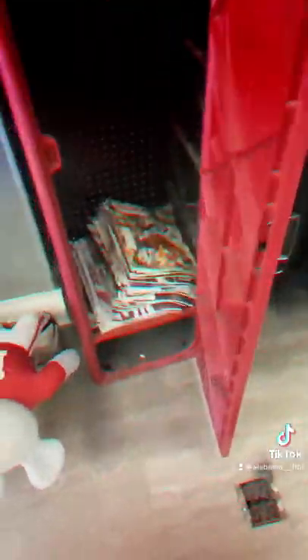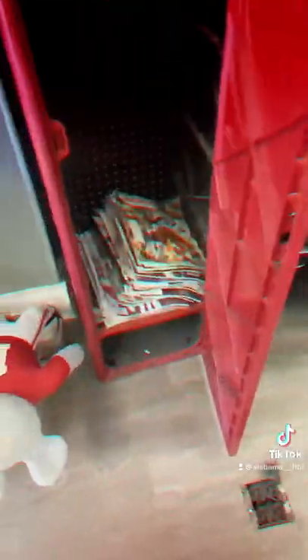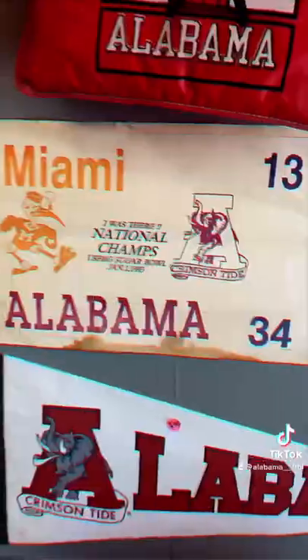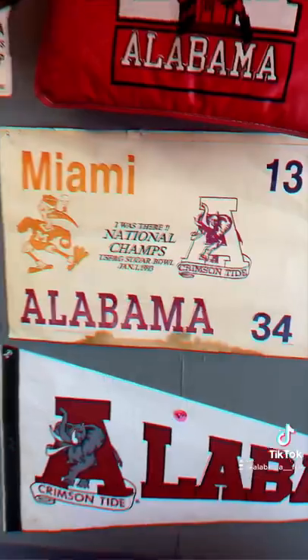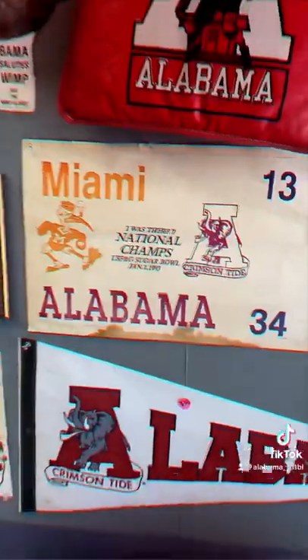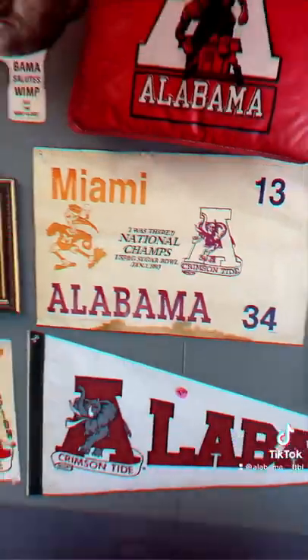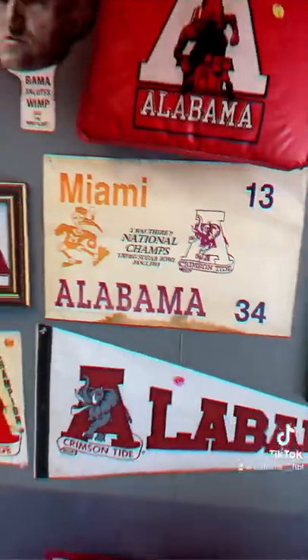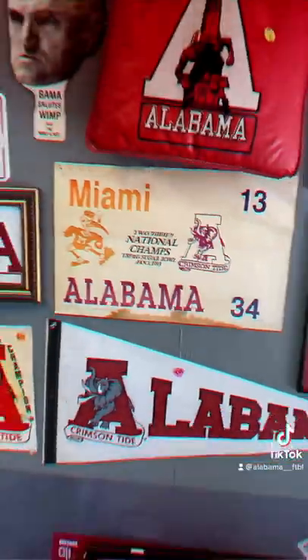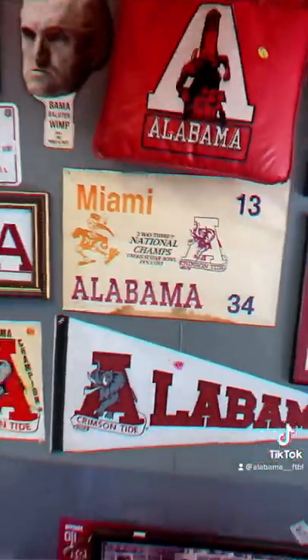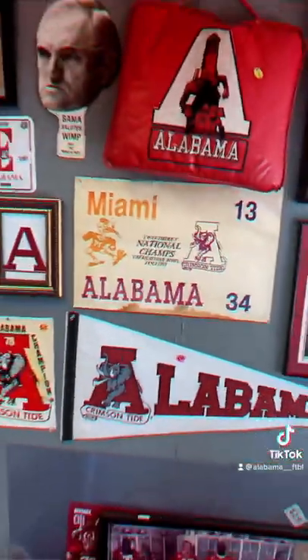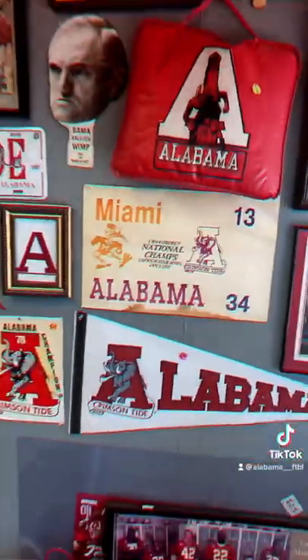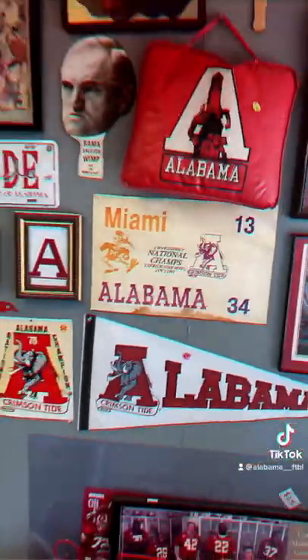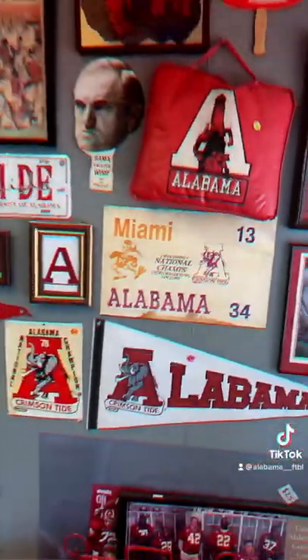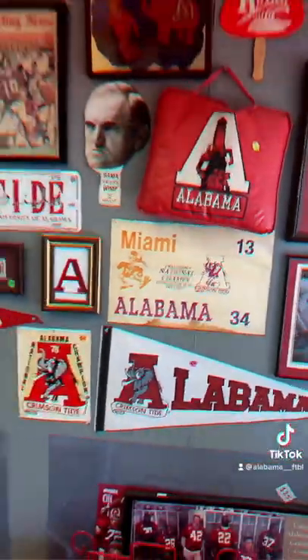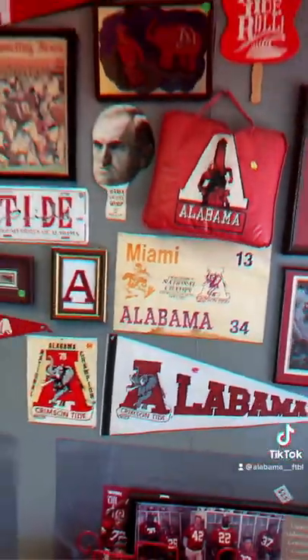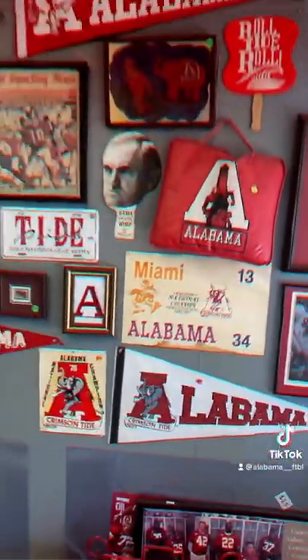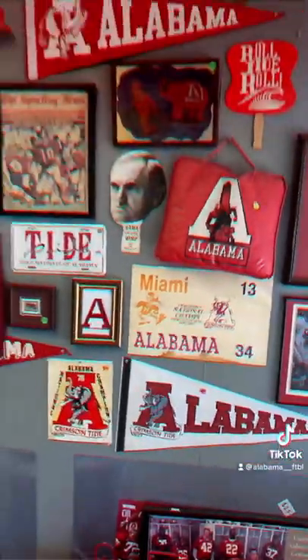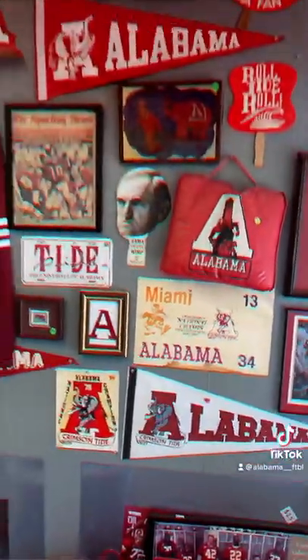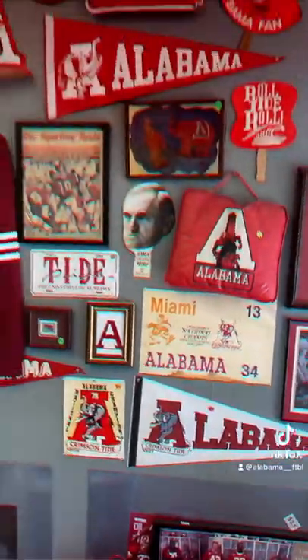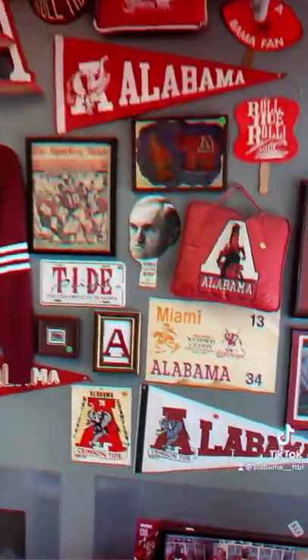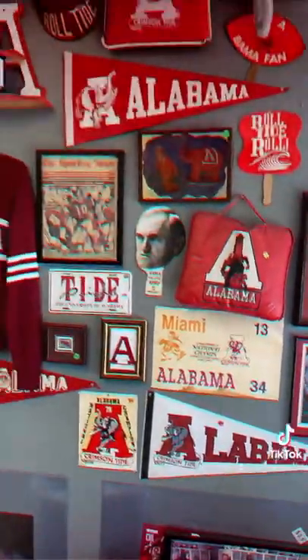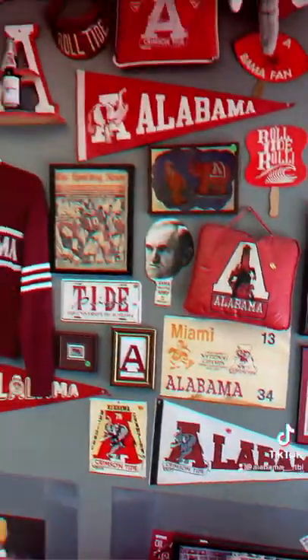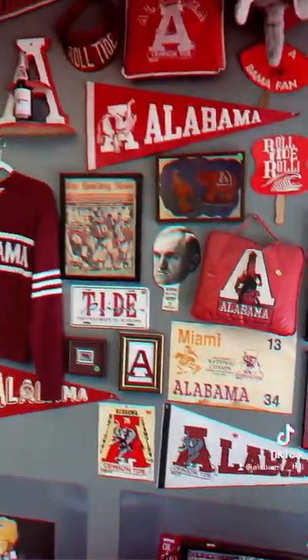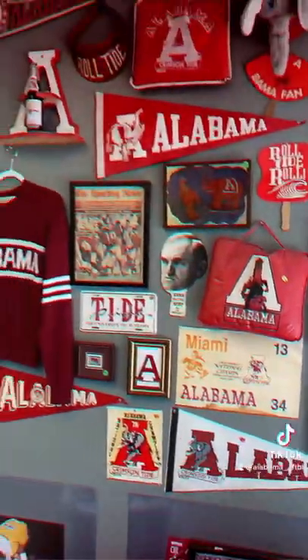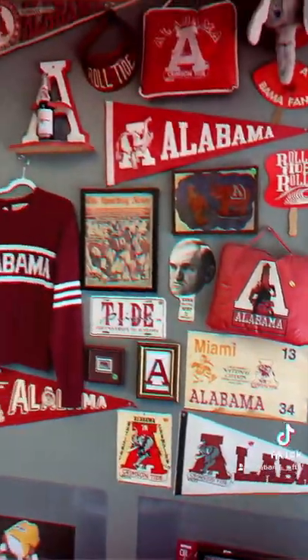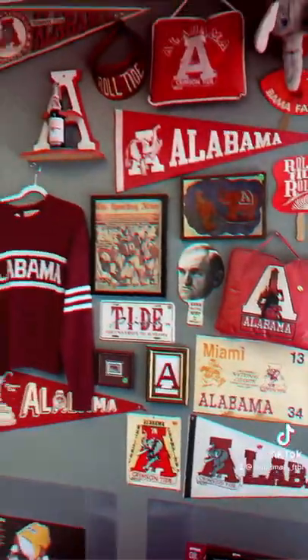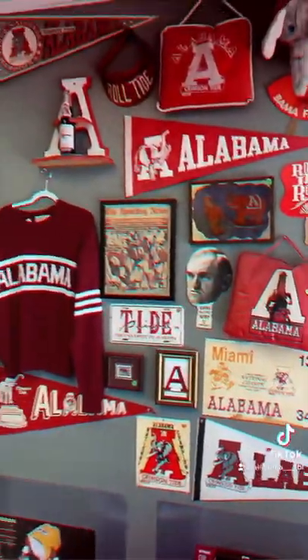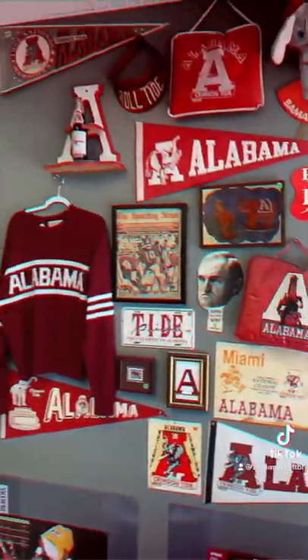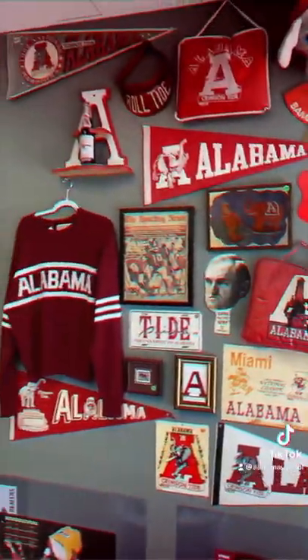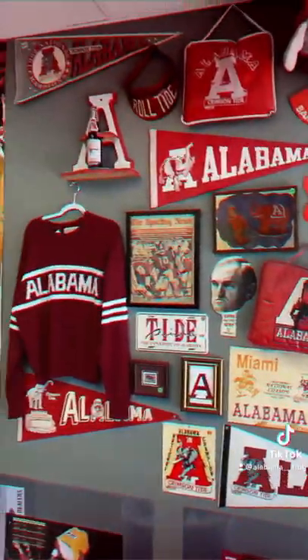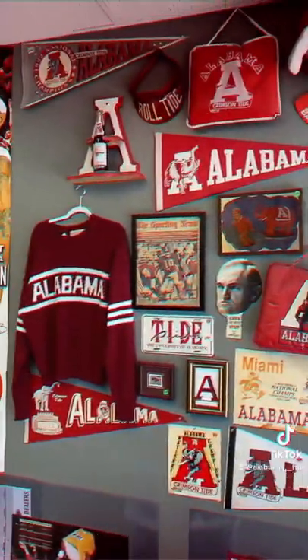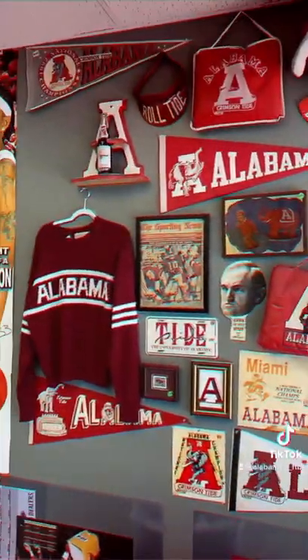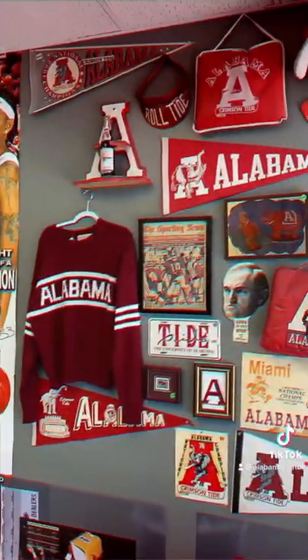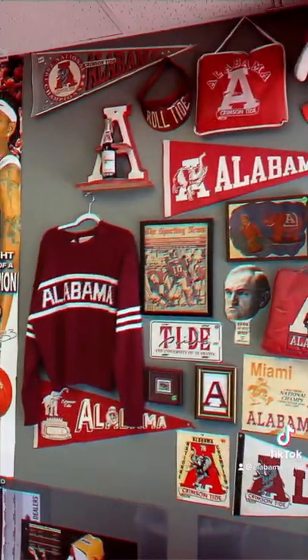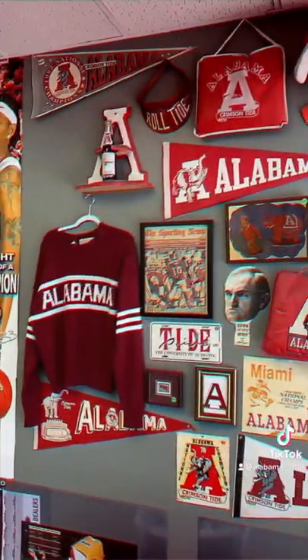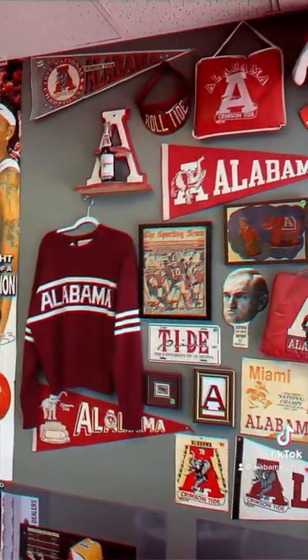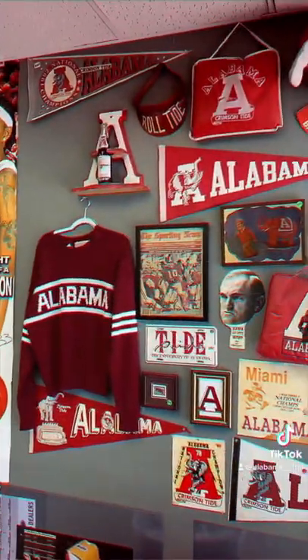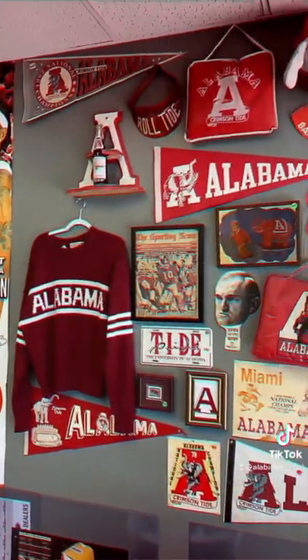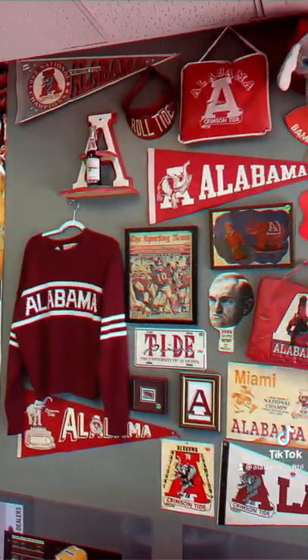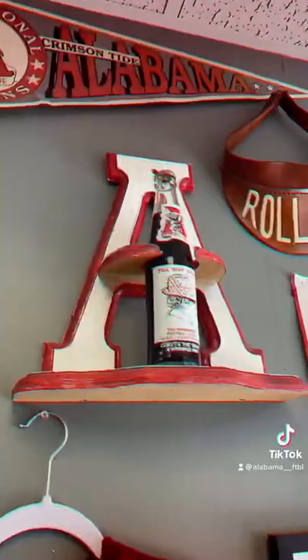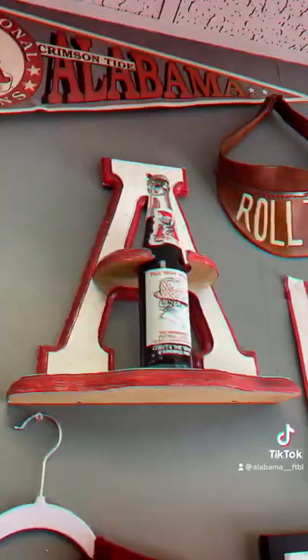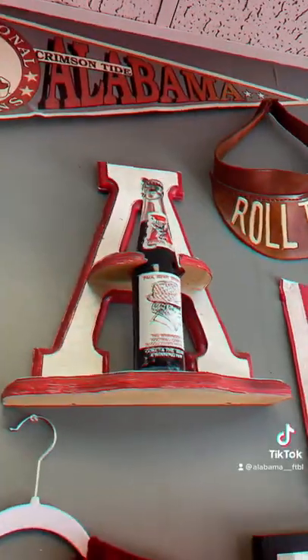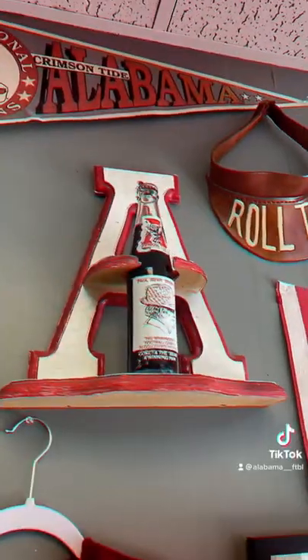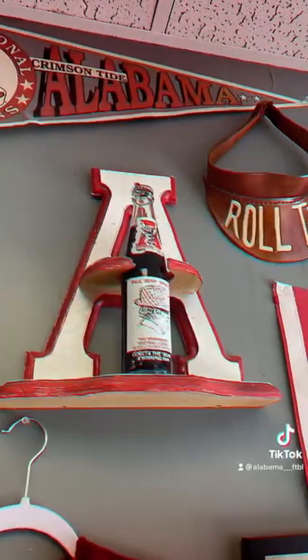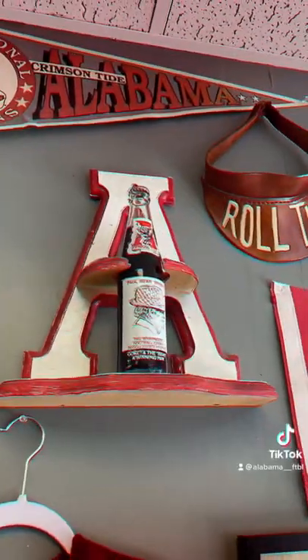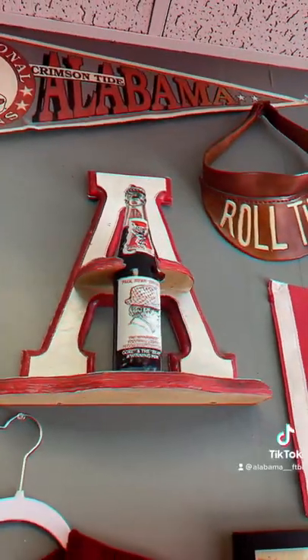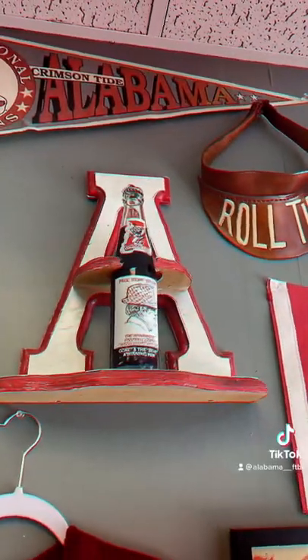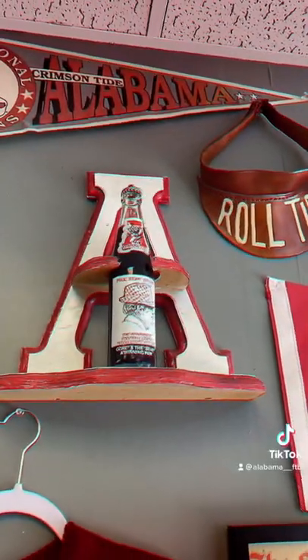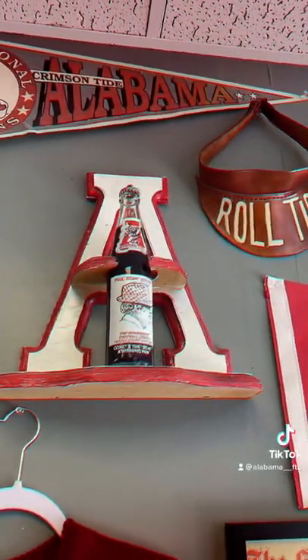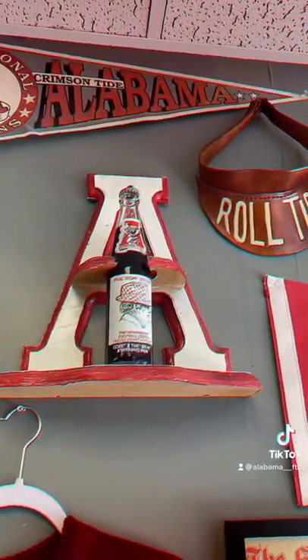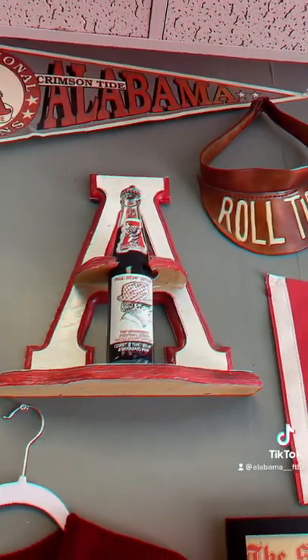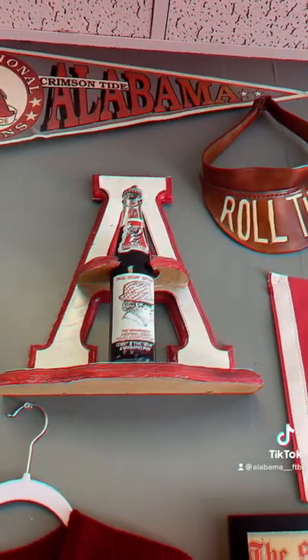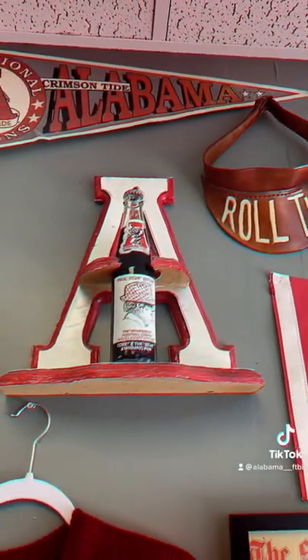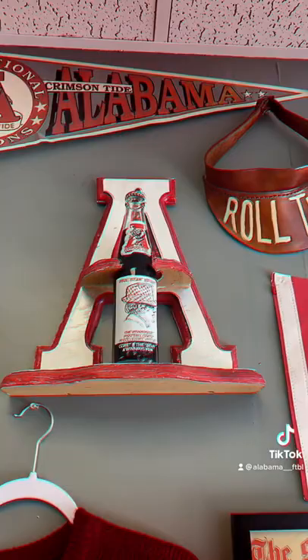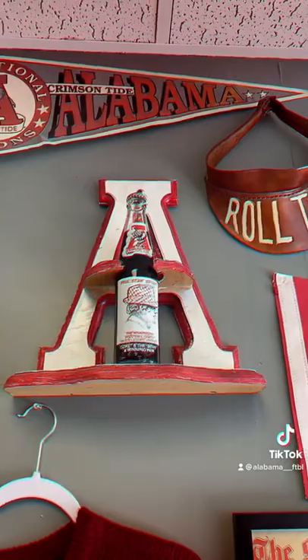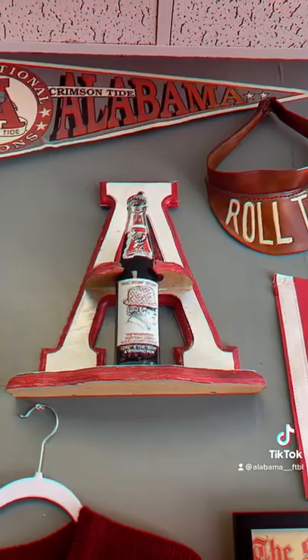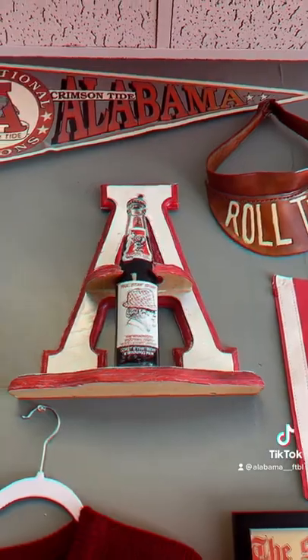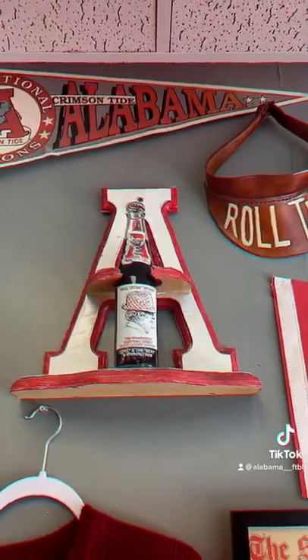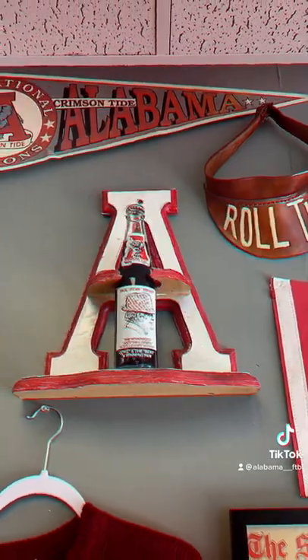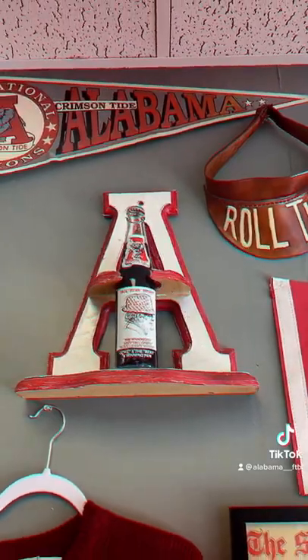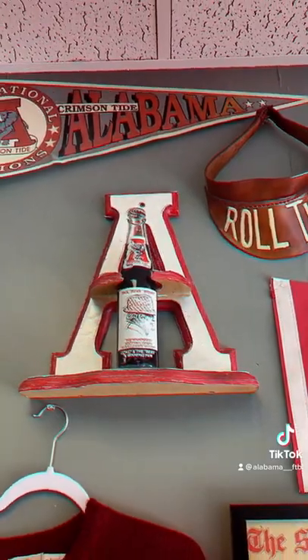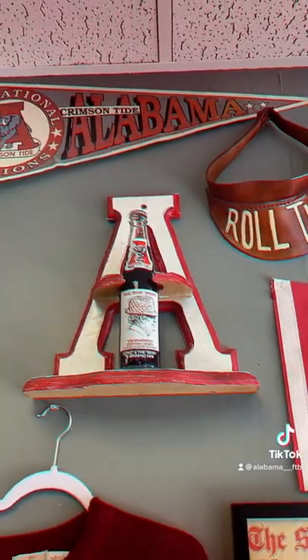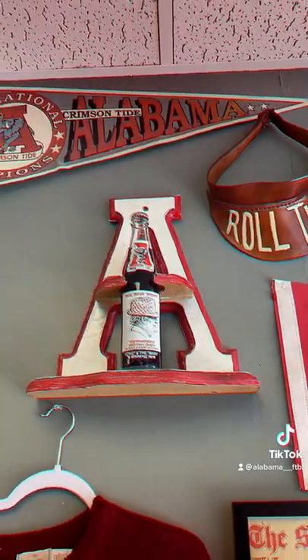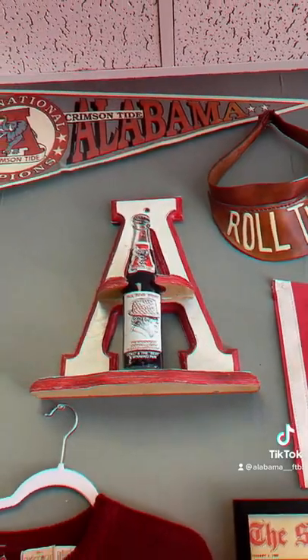They have all kinds of championship memorabilia, even those famous Coke bottles with Bear Bryant on them.